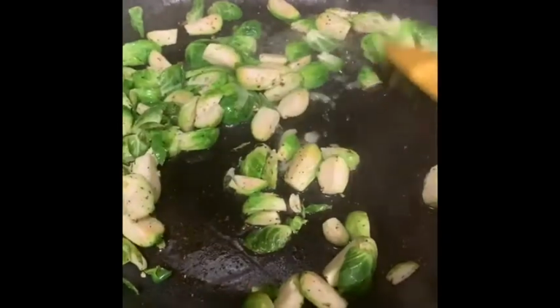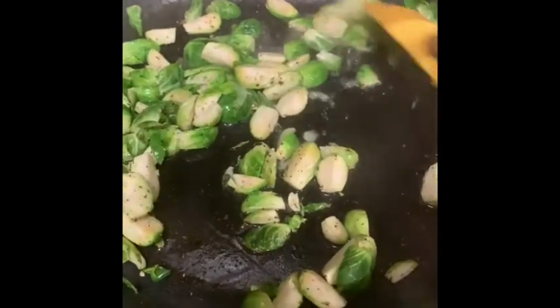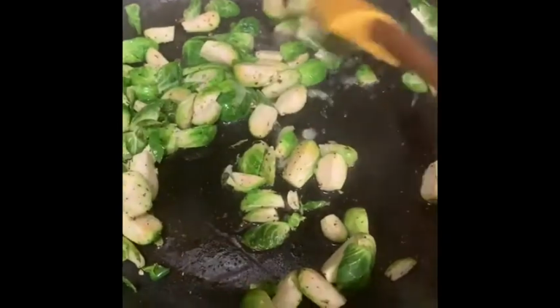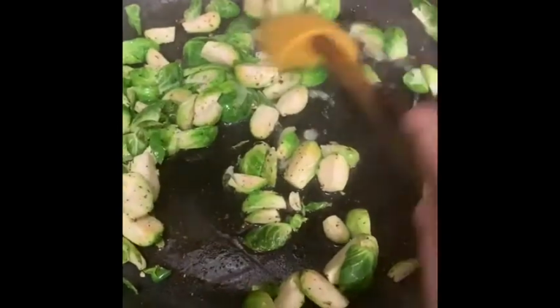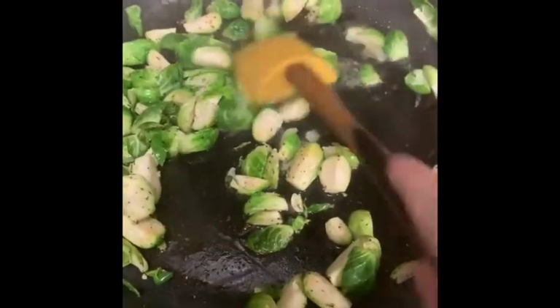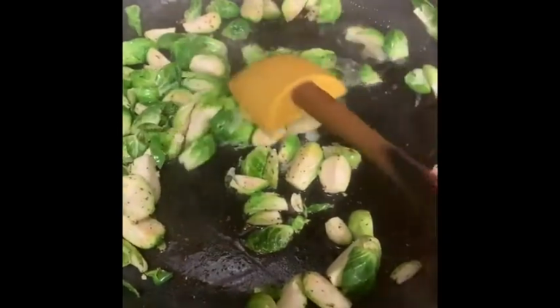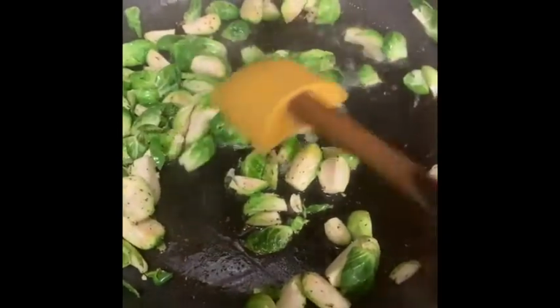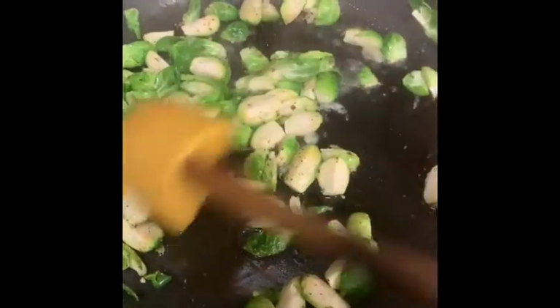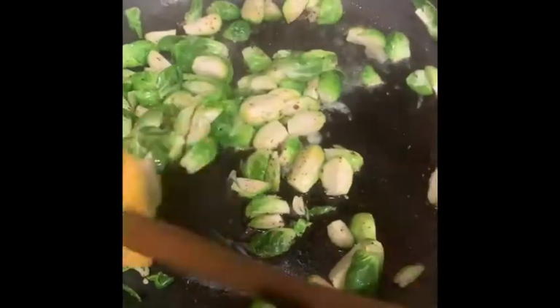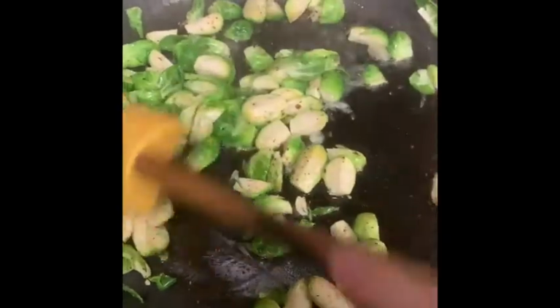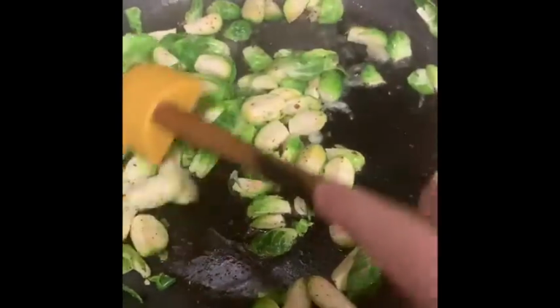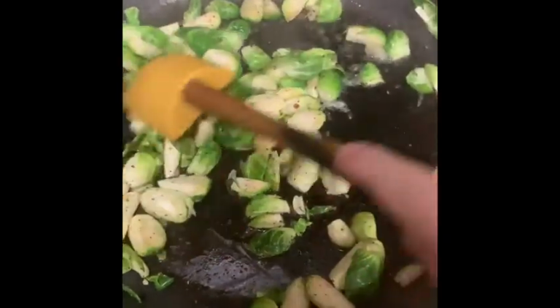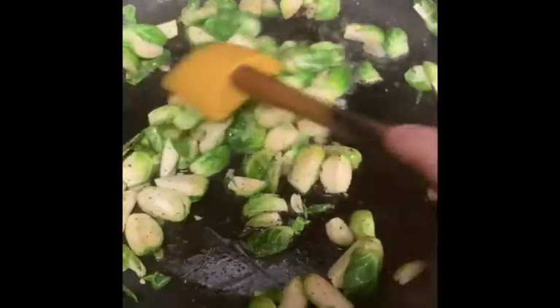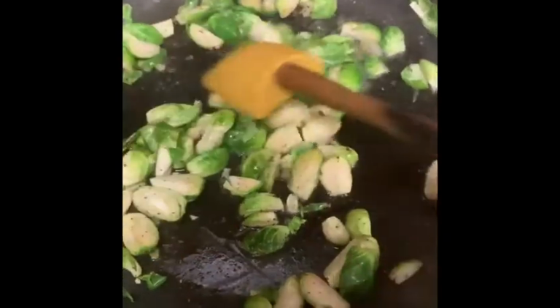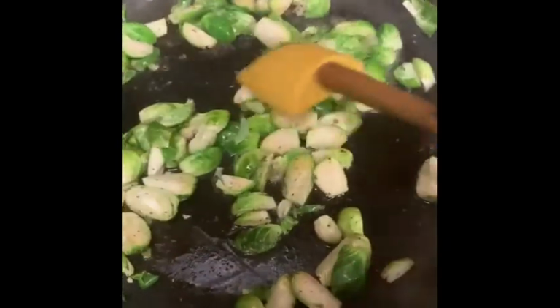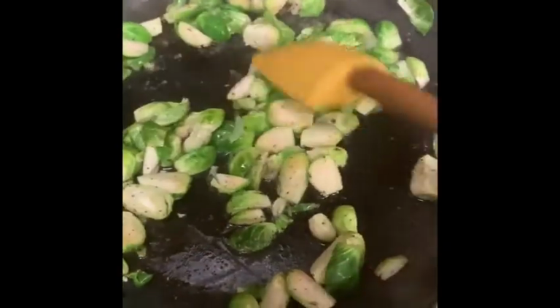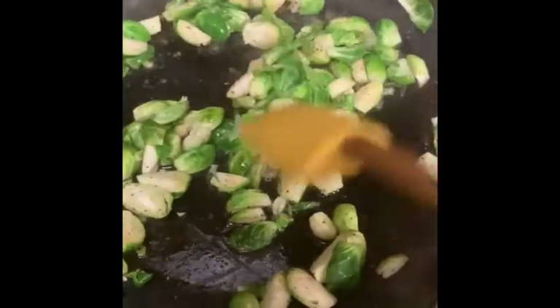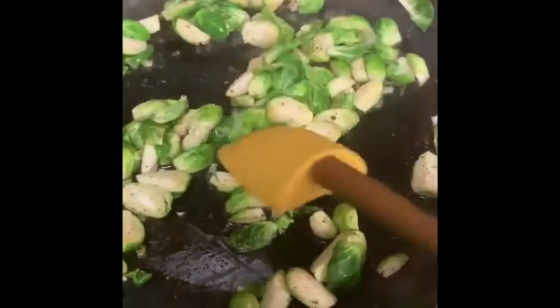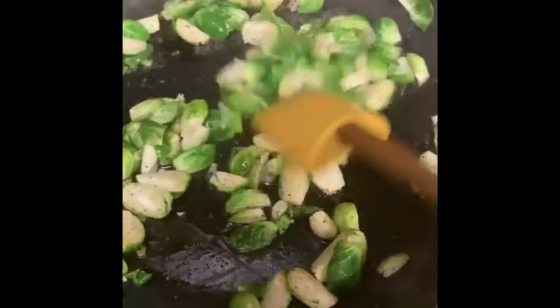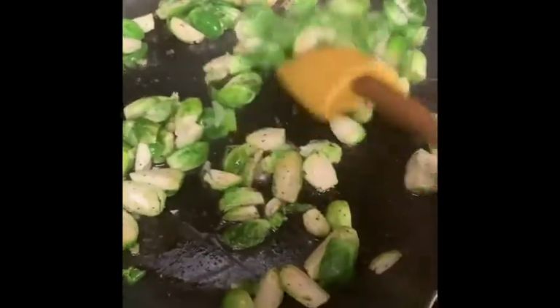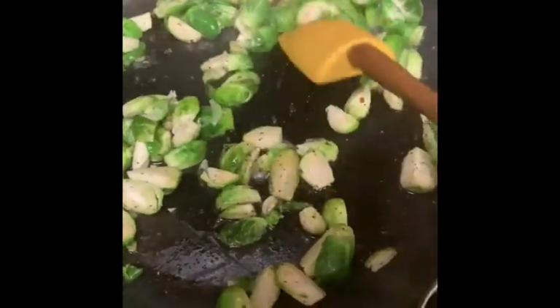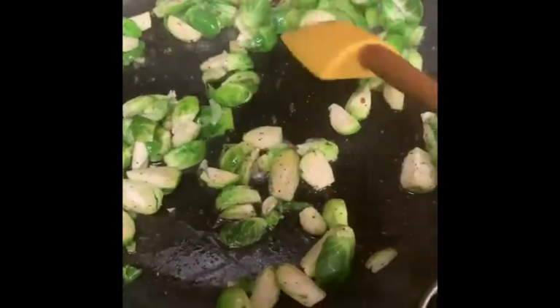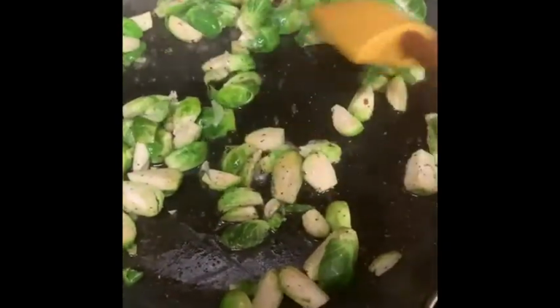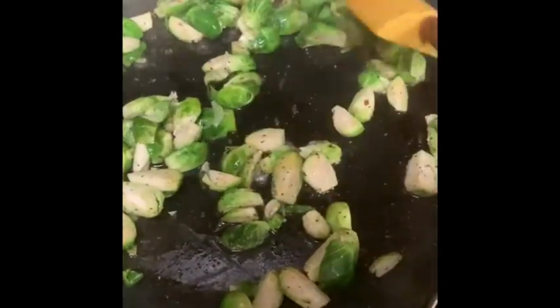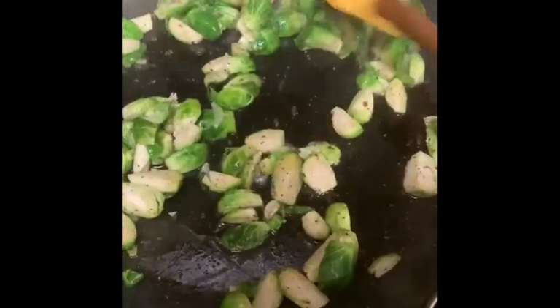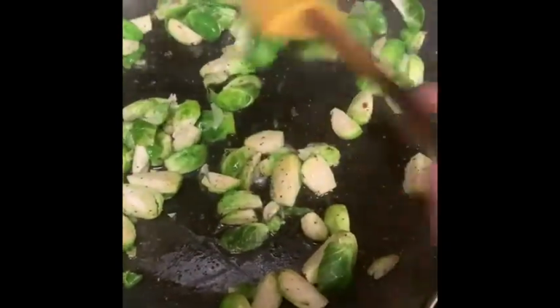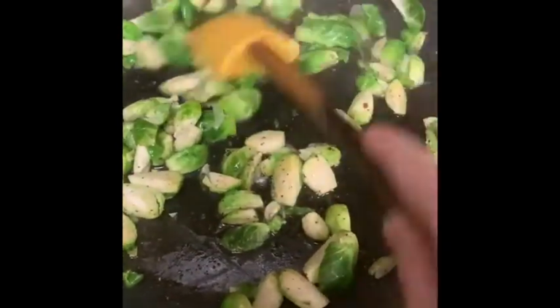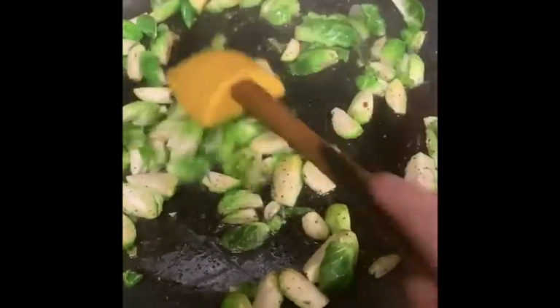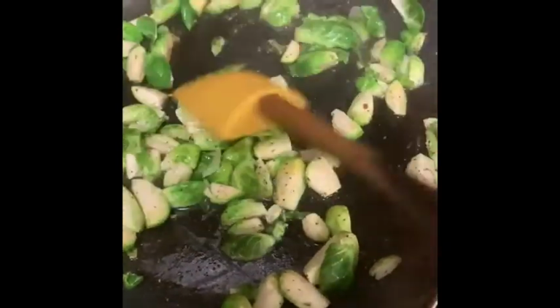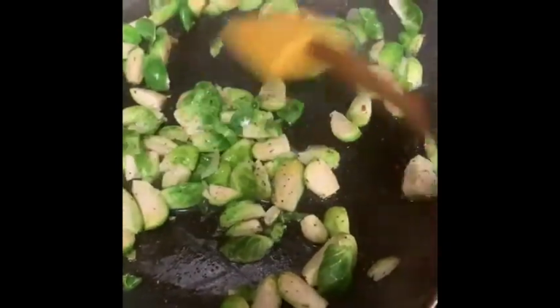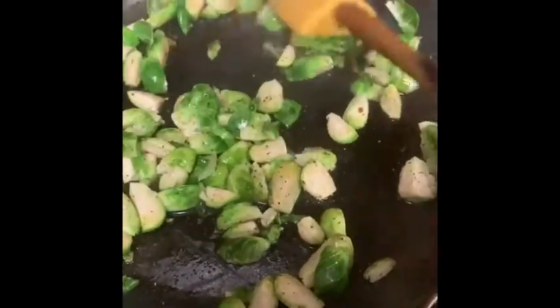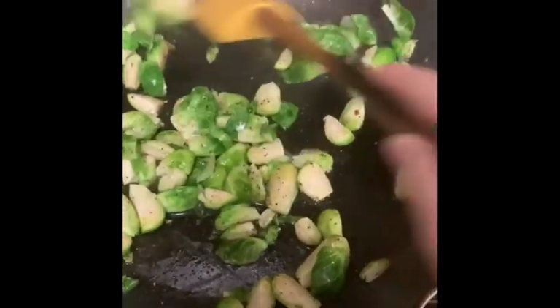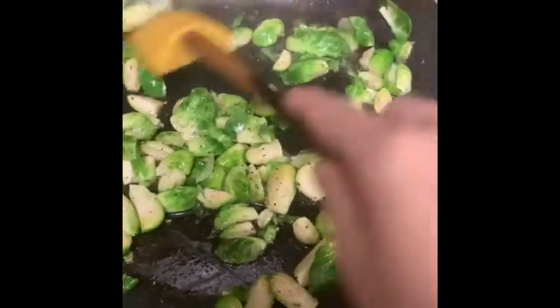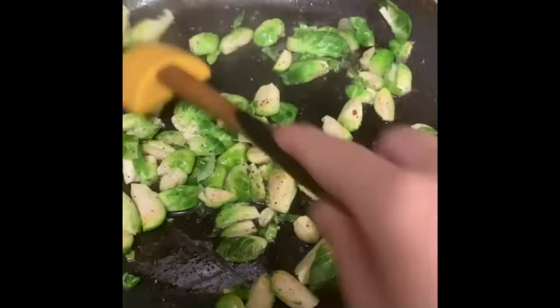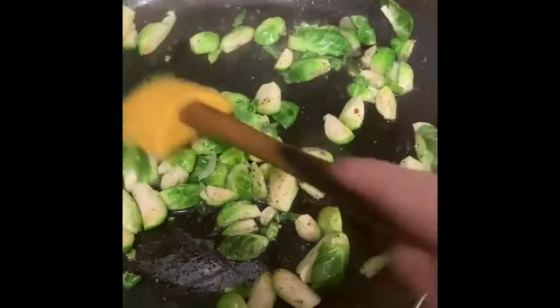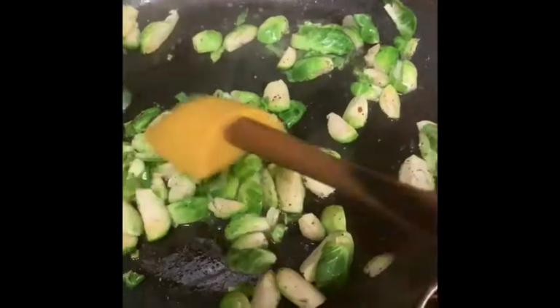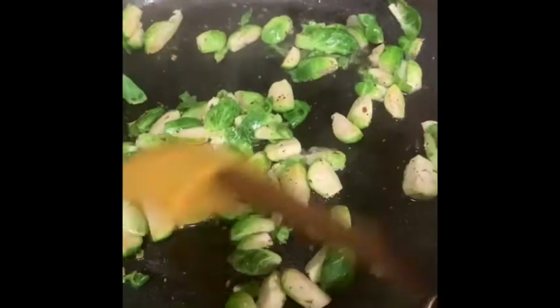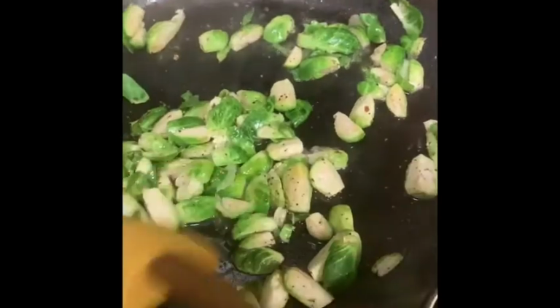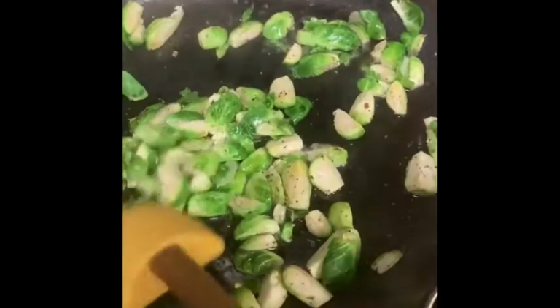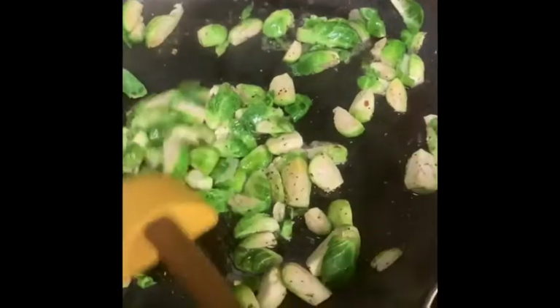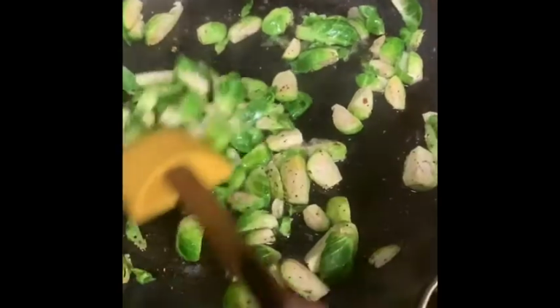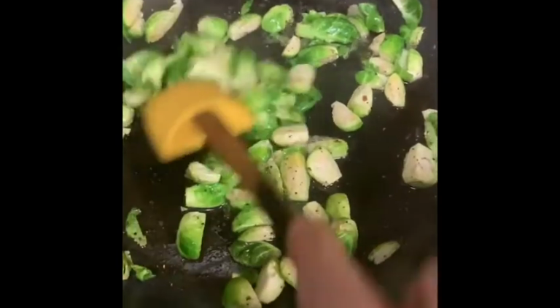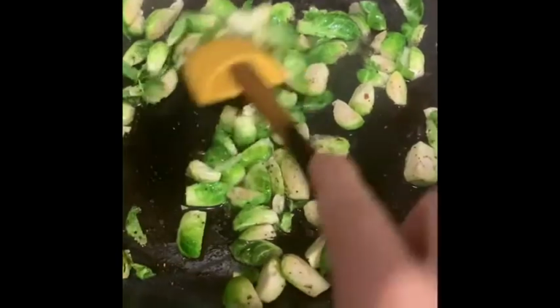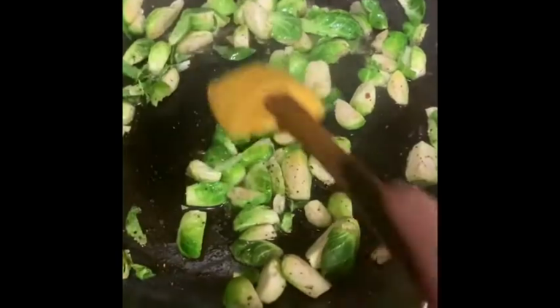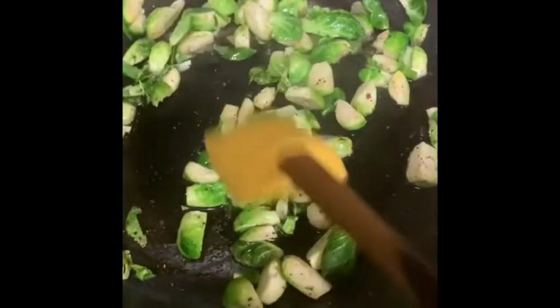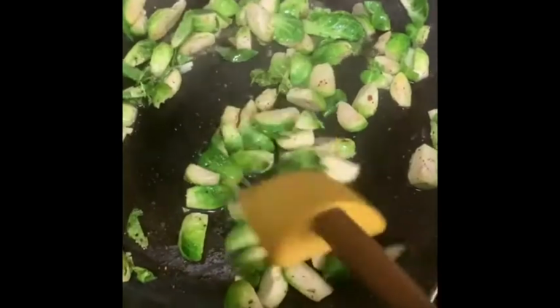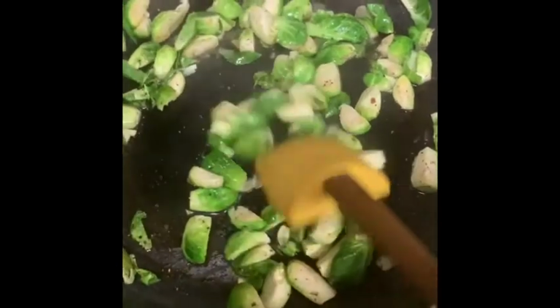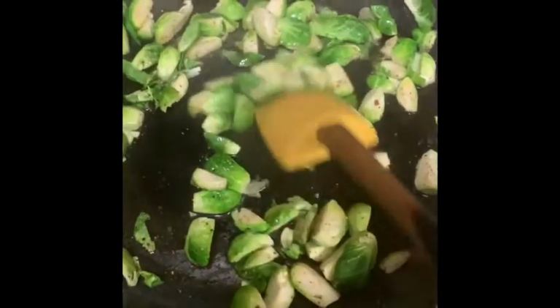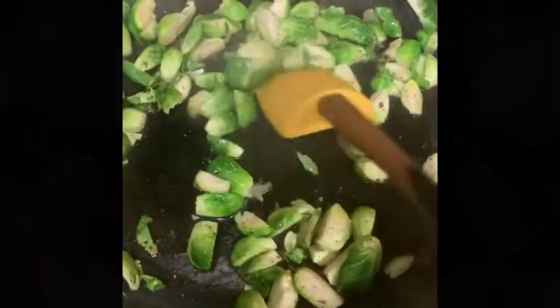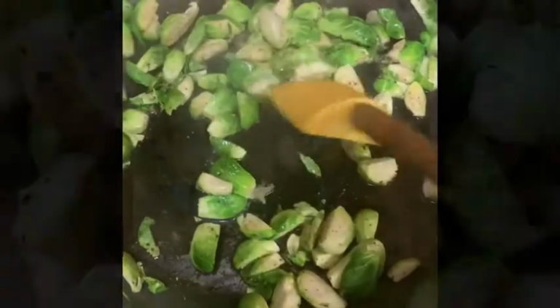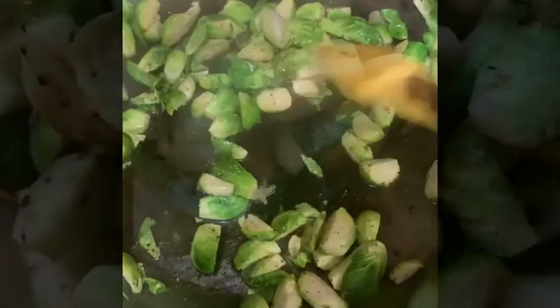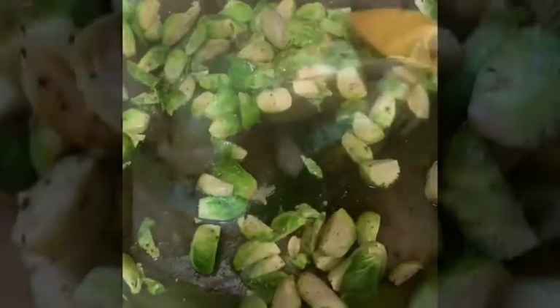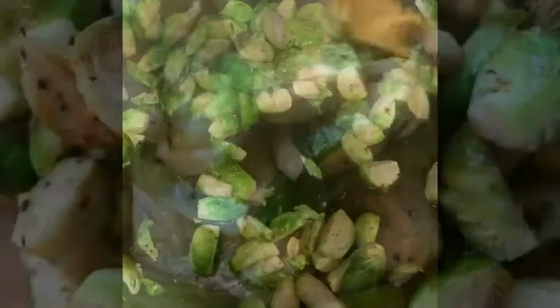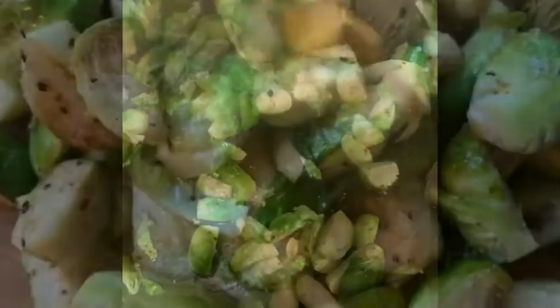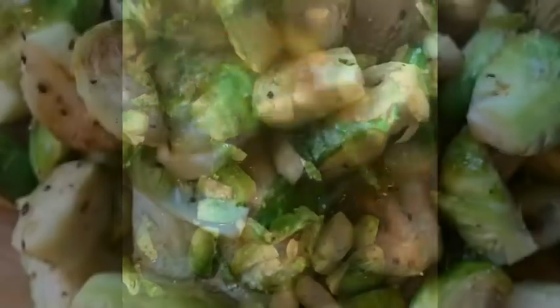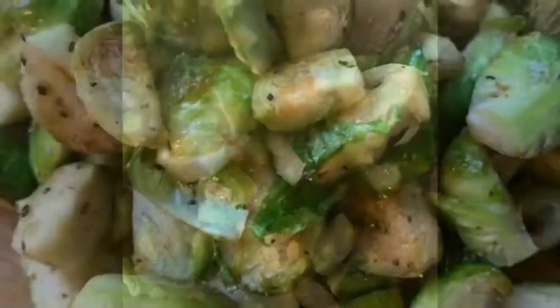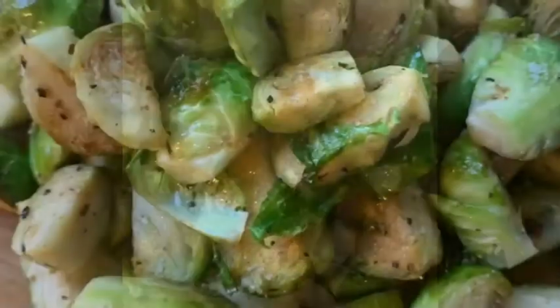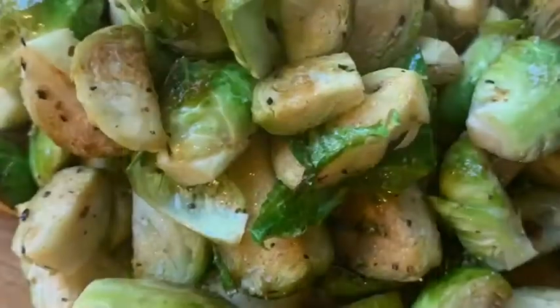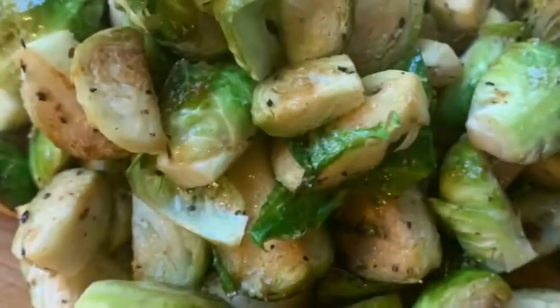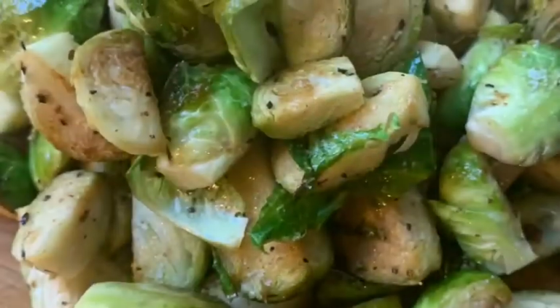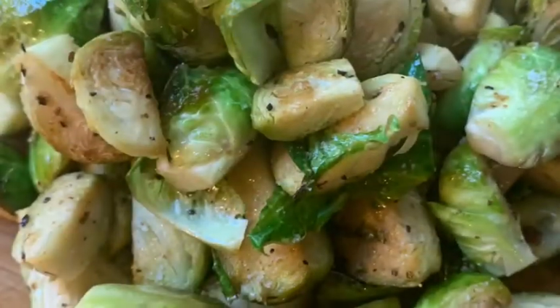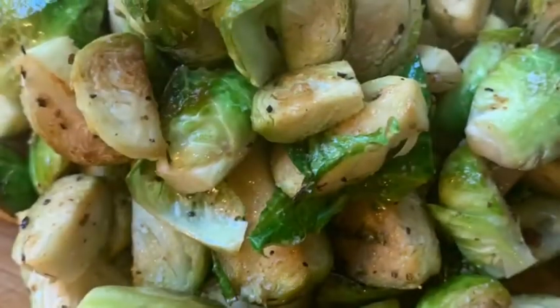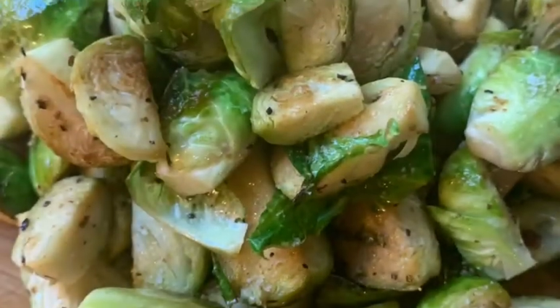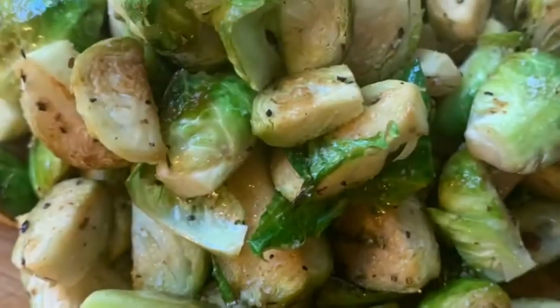Sauté them until they're done — they will start to turn a little bit brown. Enjoy!